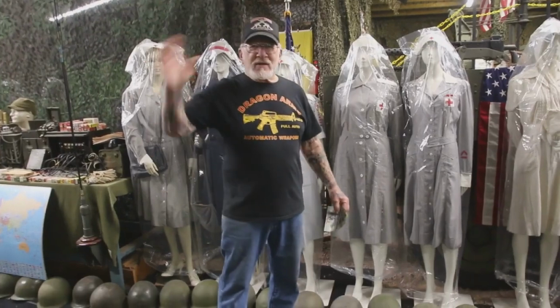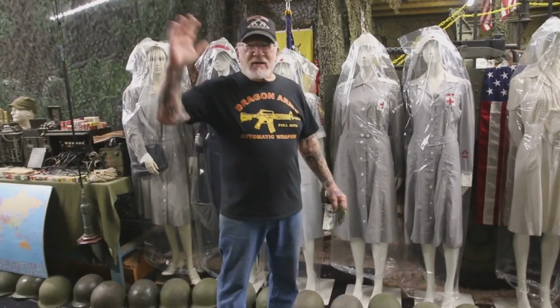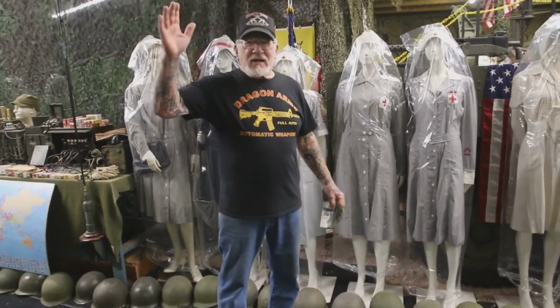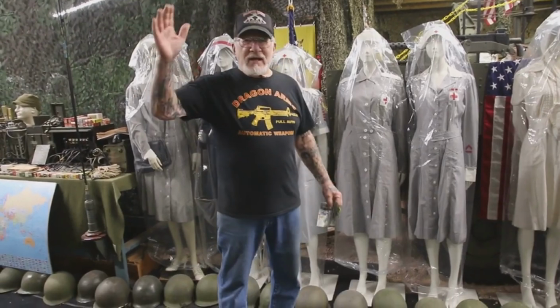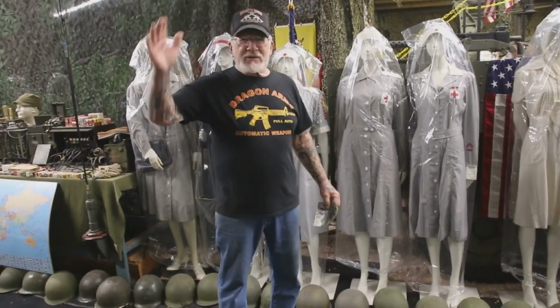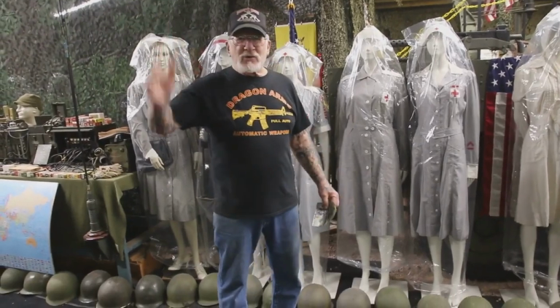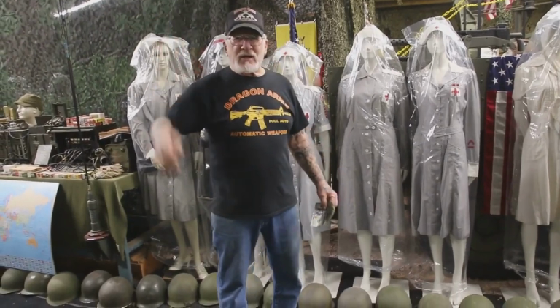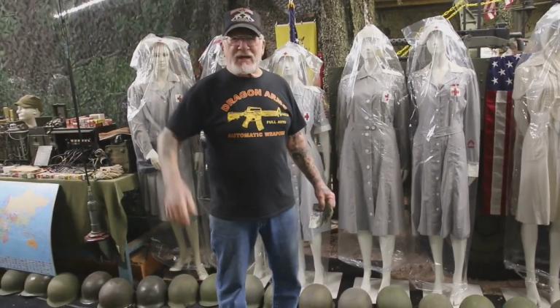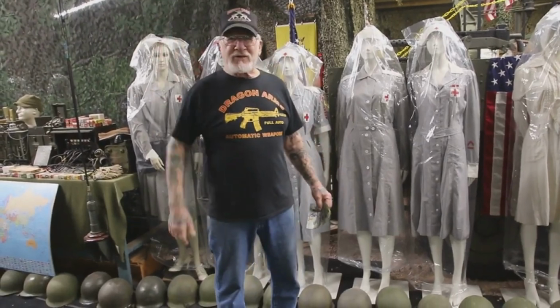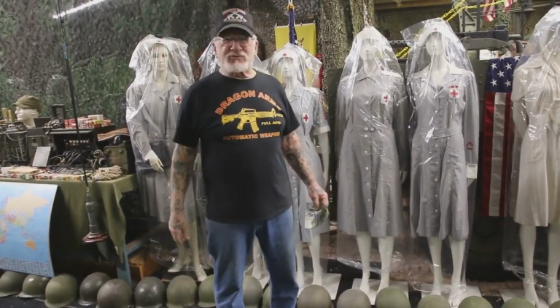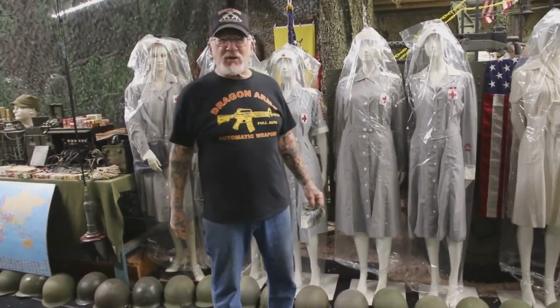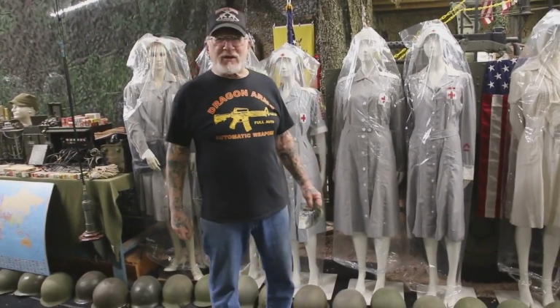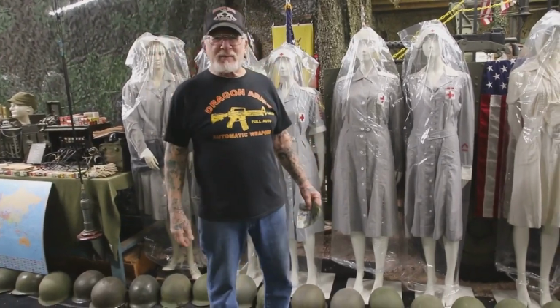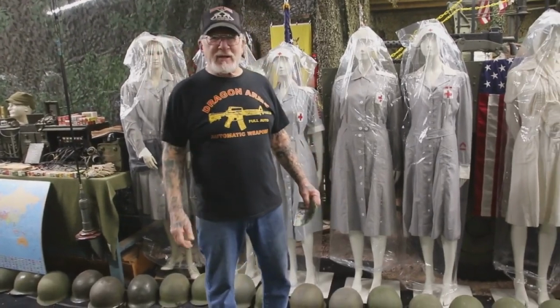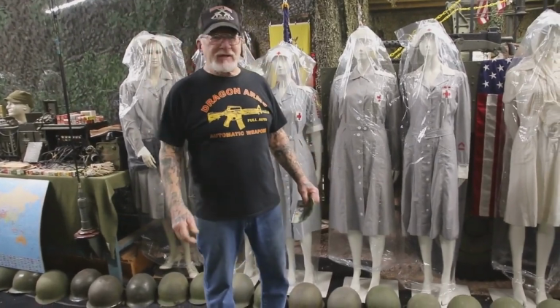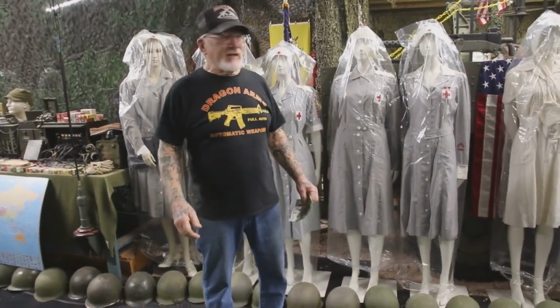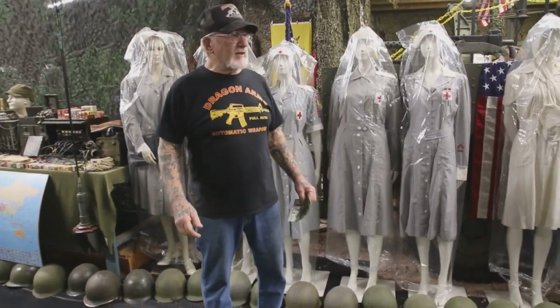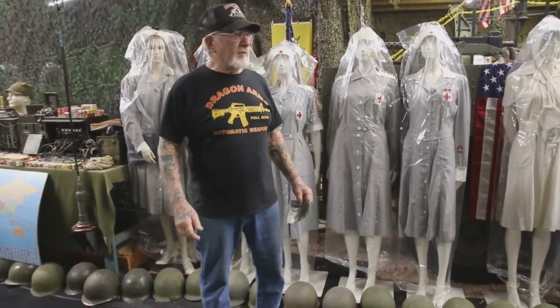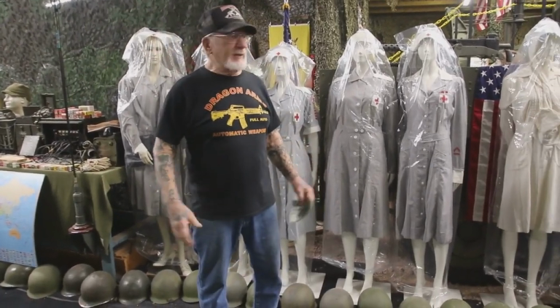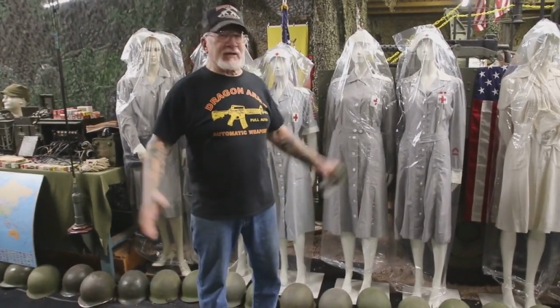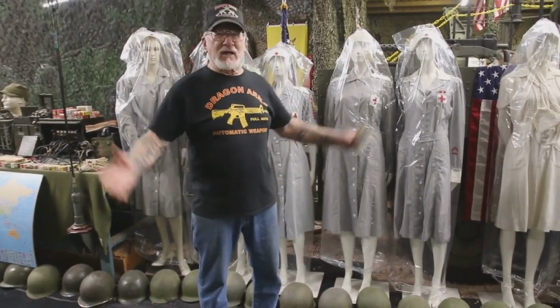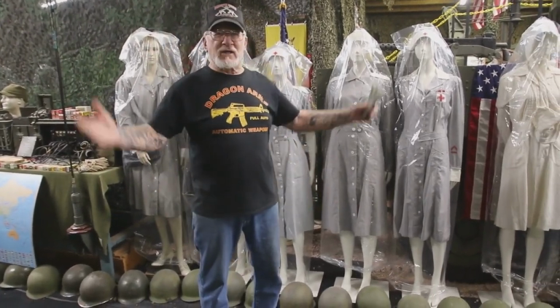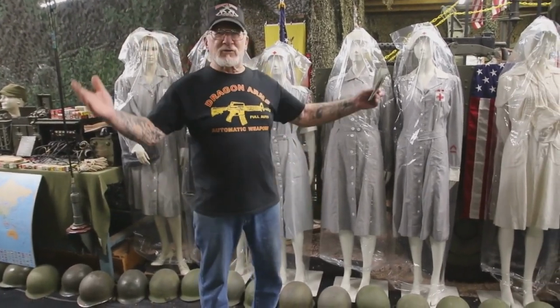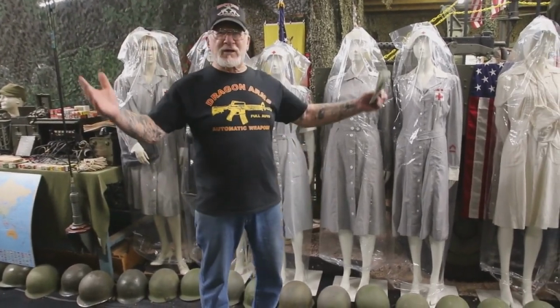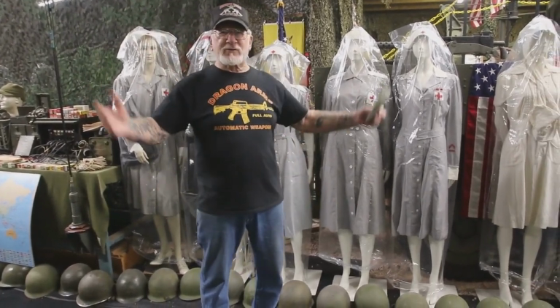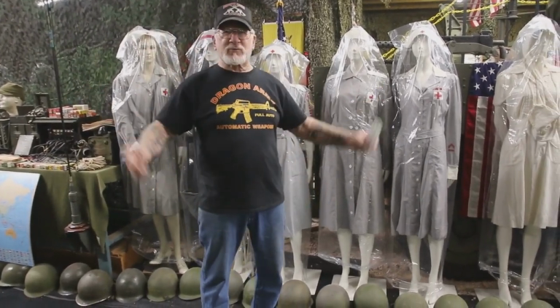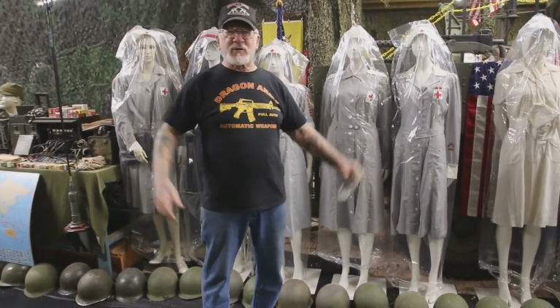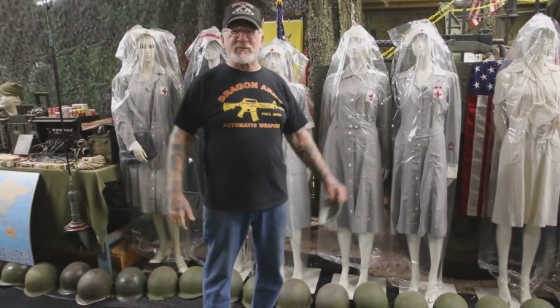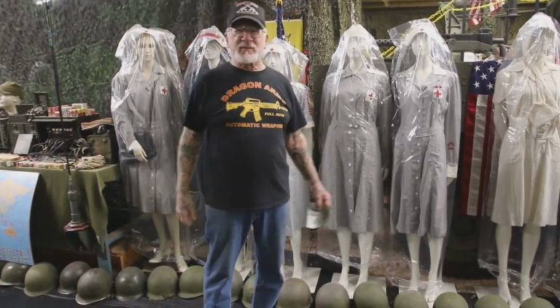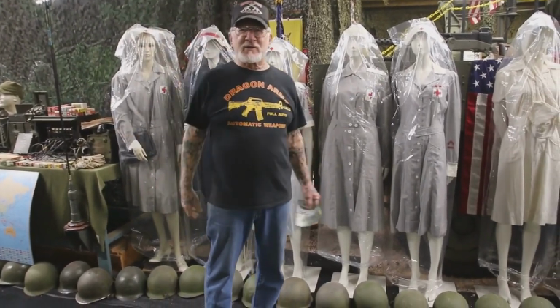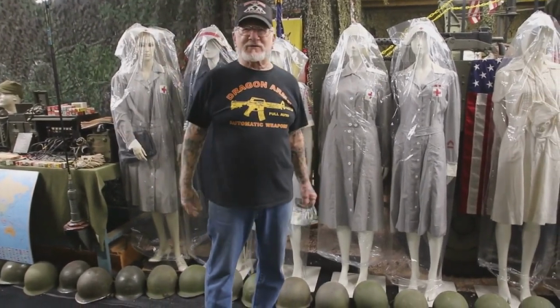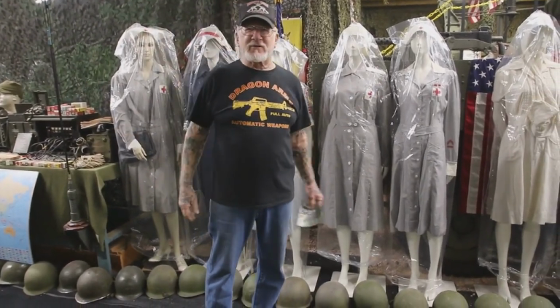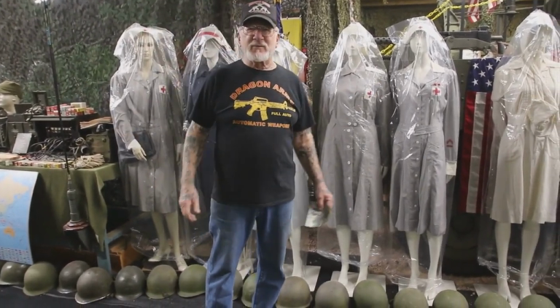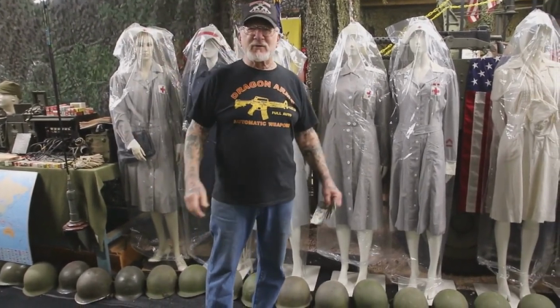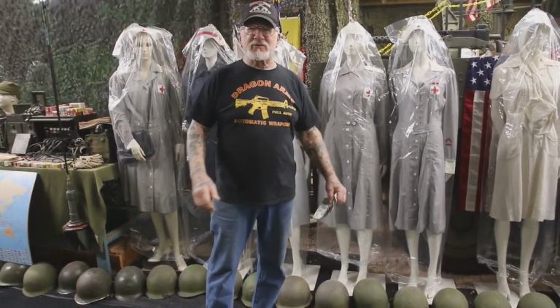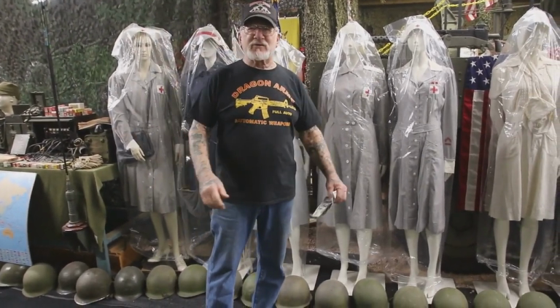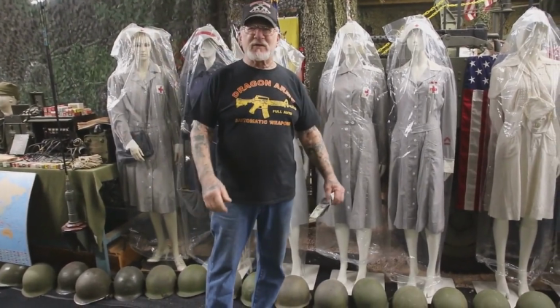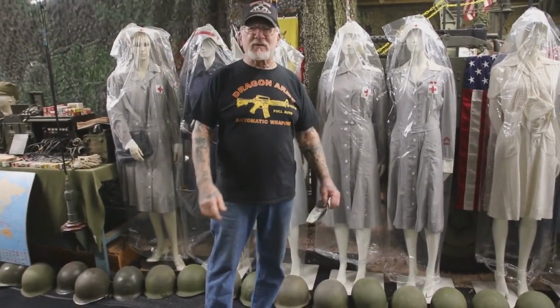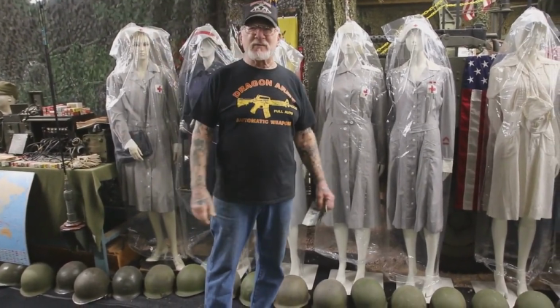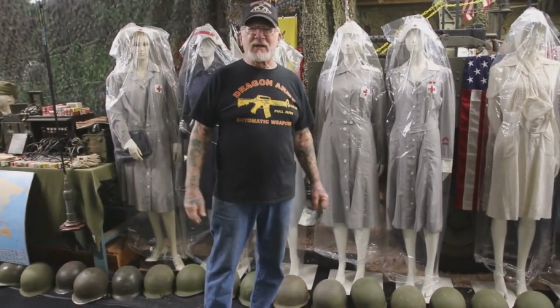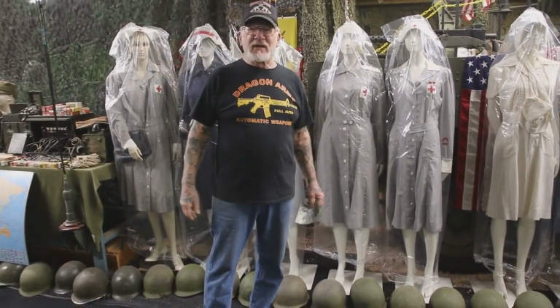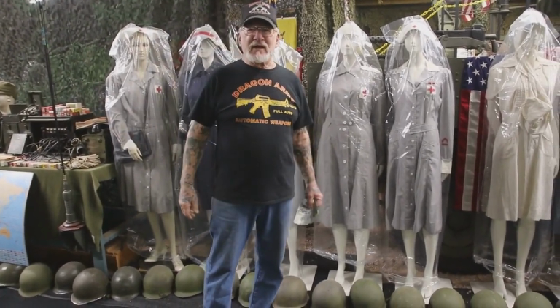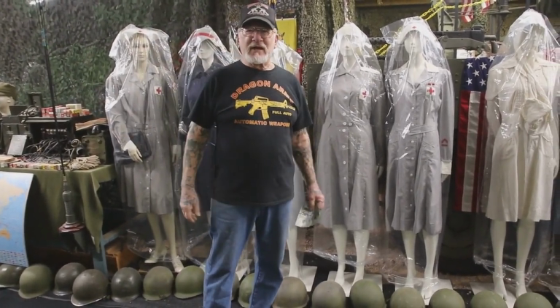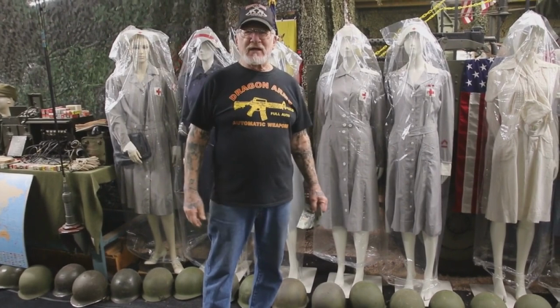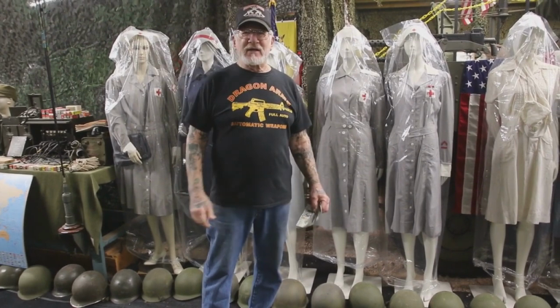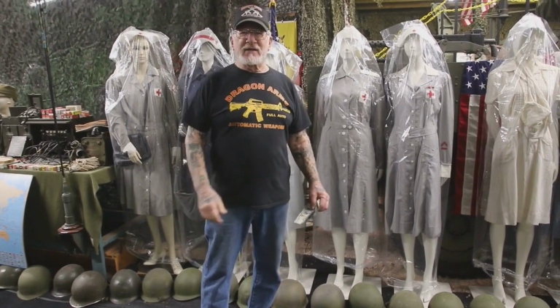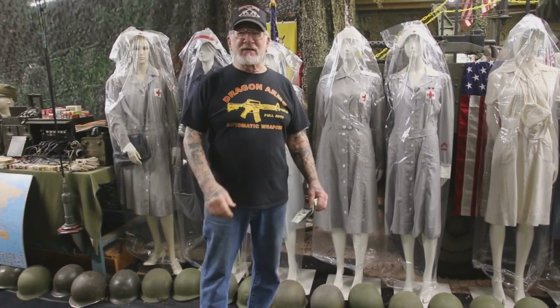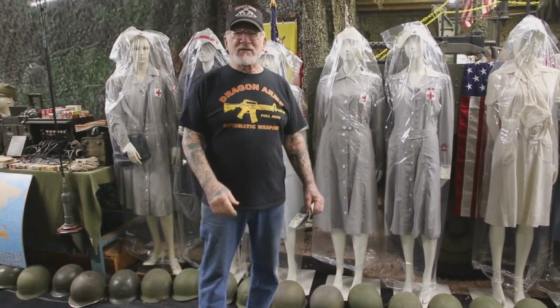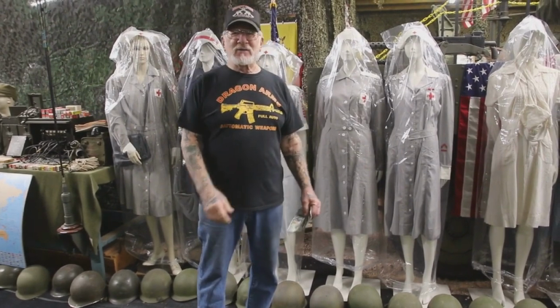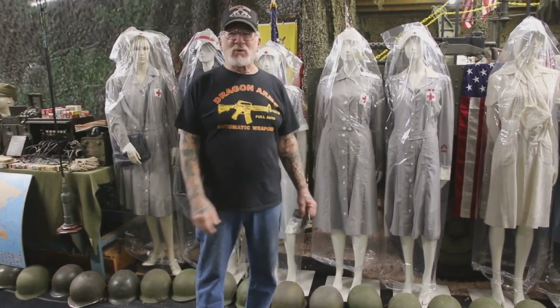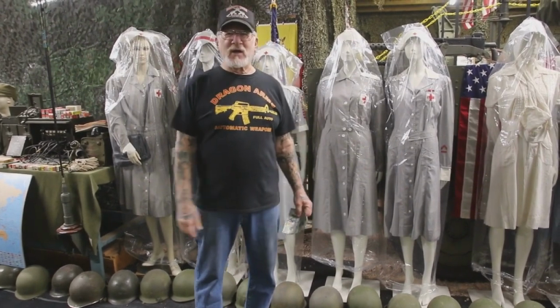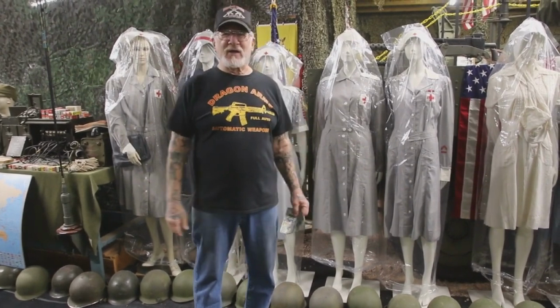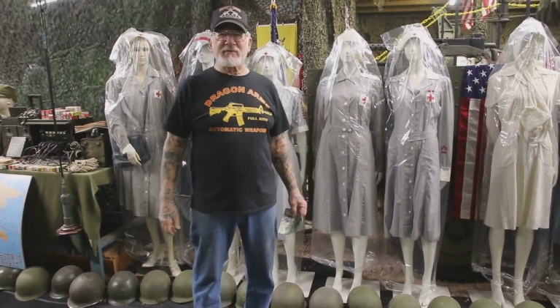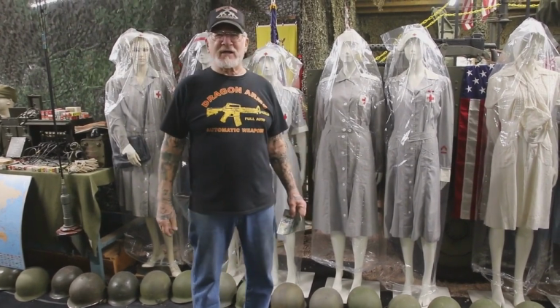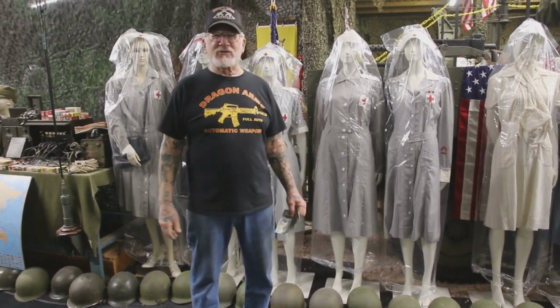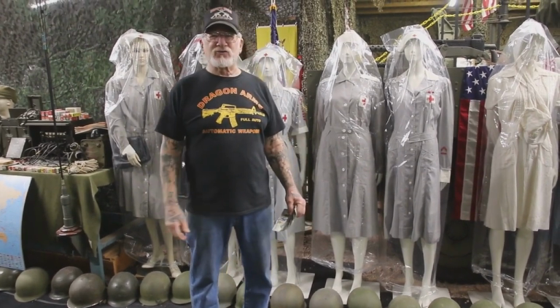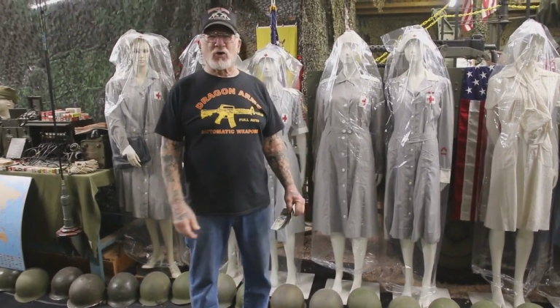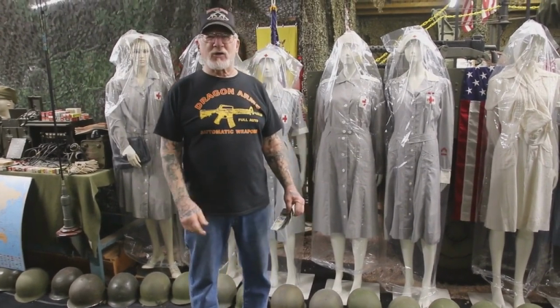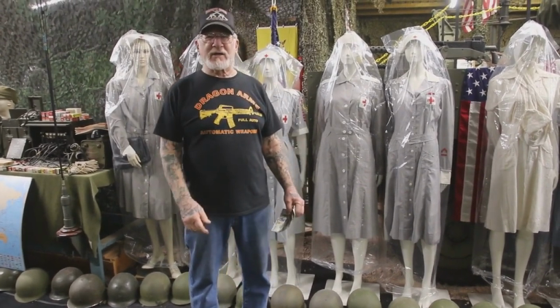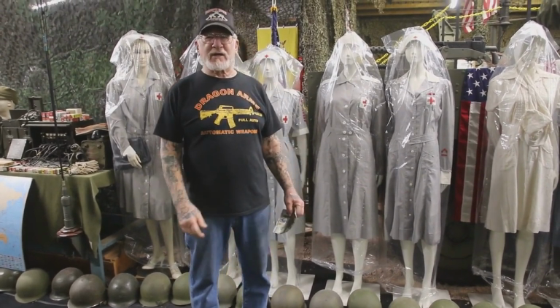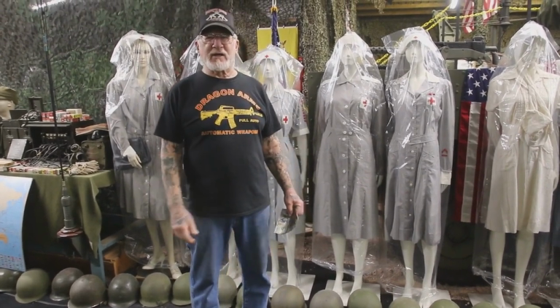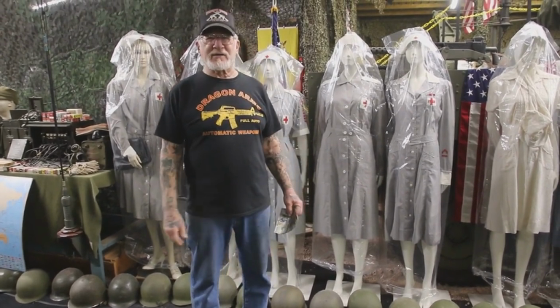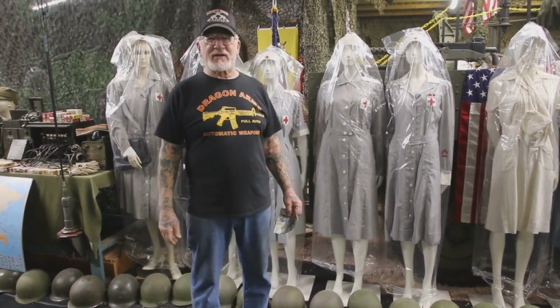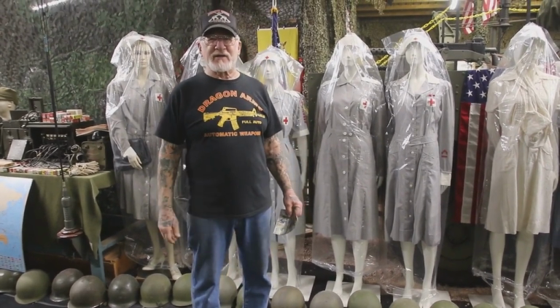How you doing guys? Dragon Man here. I'm in the Colorado Springs Military Museum and we're having a drawing contest.